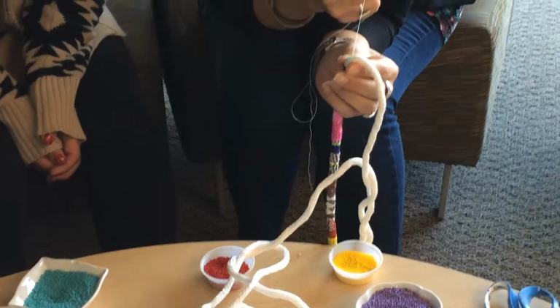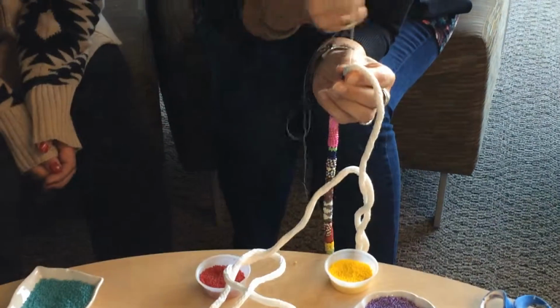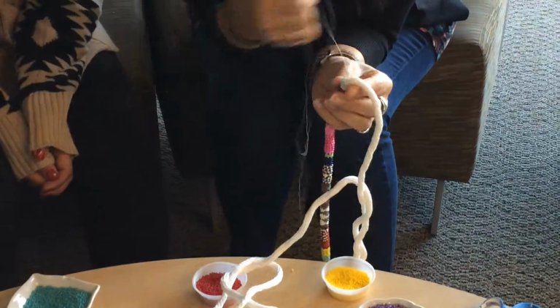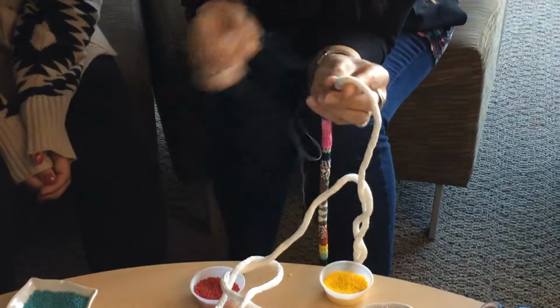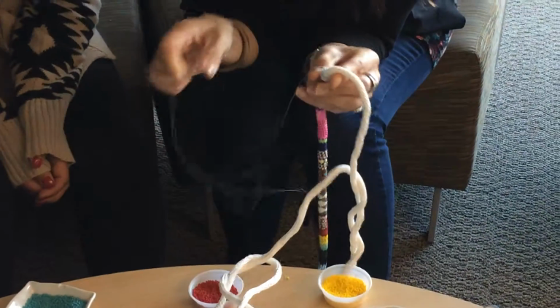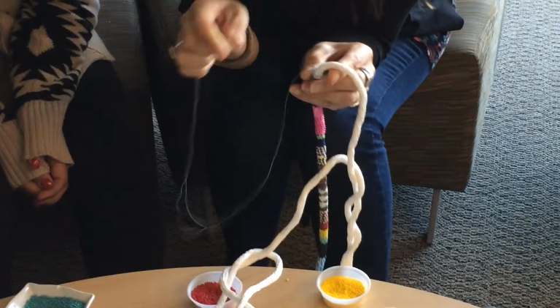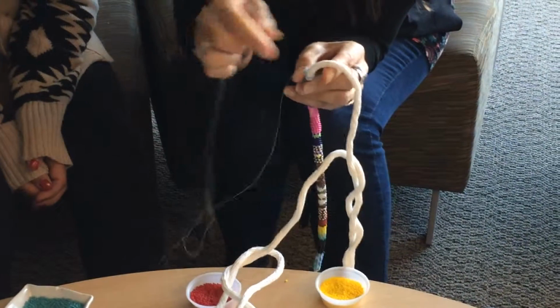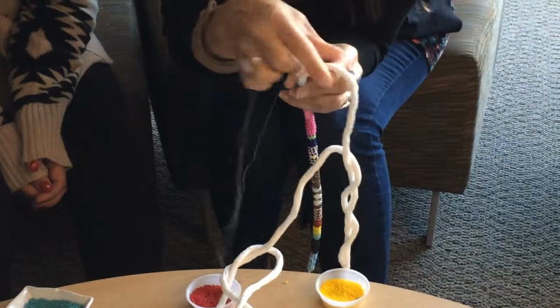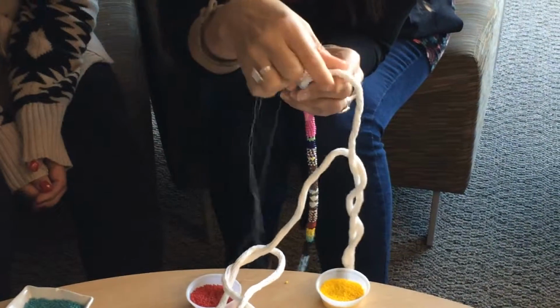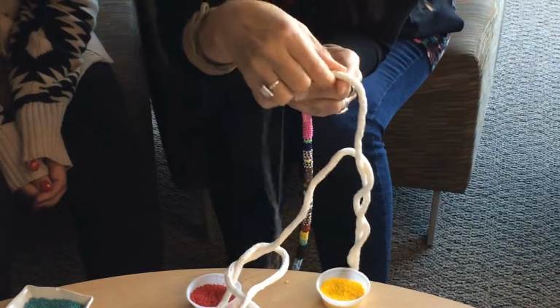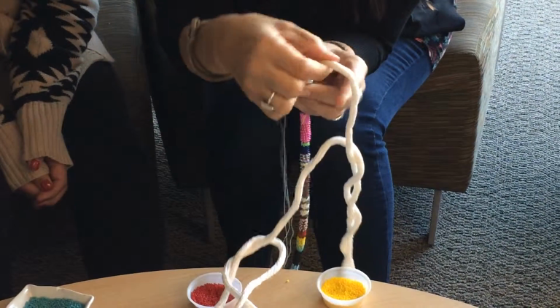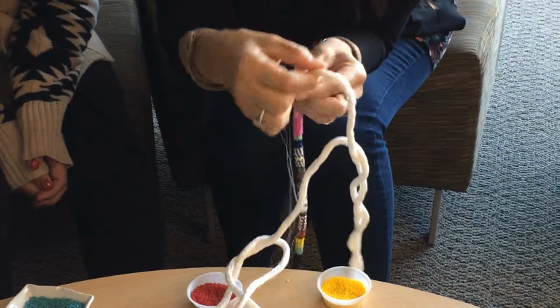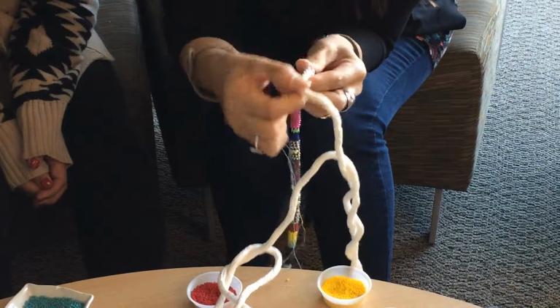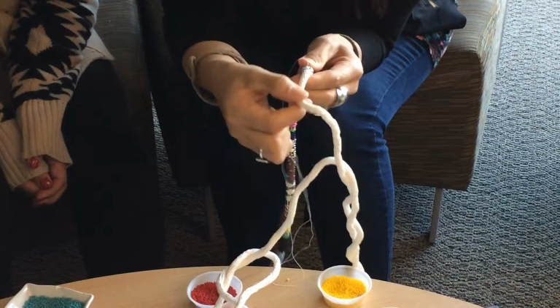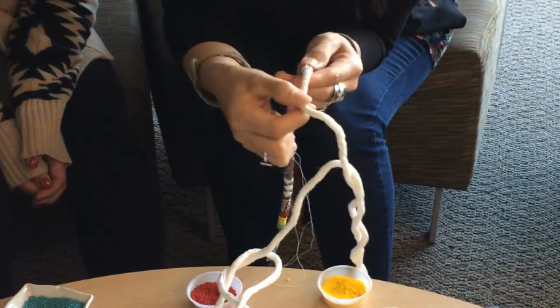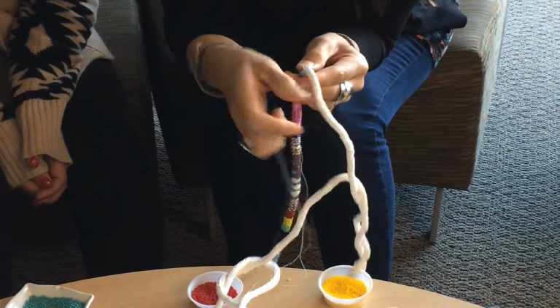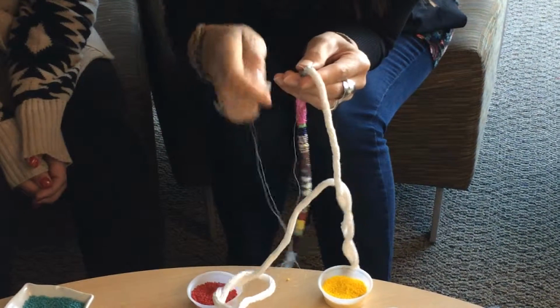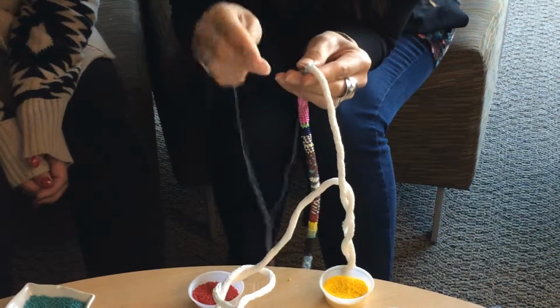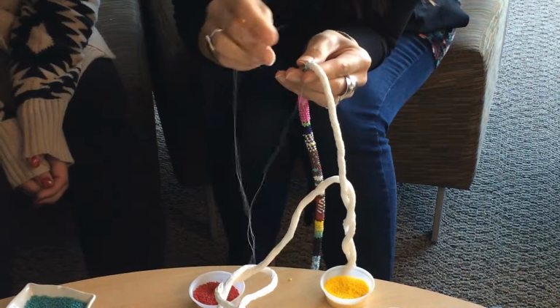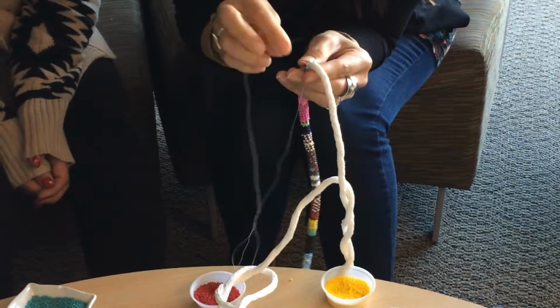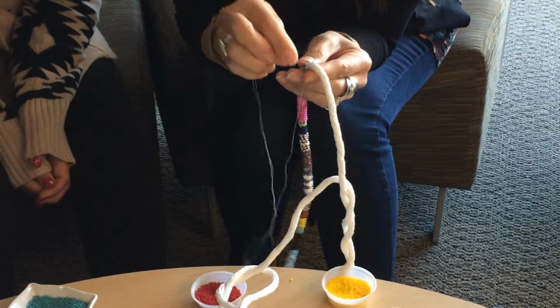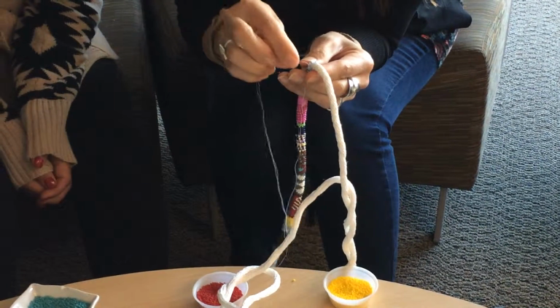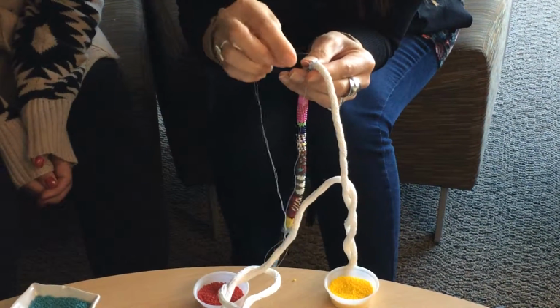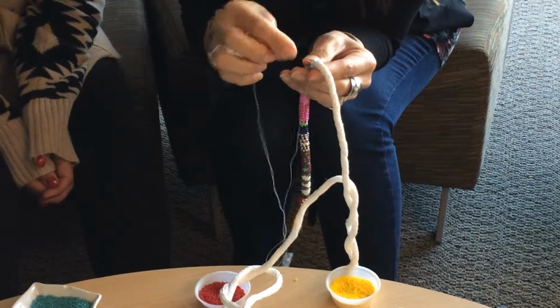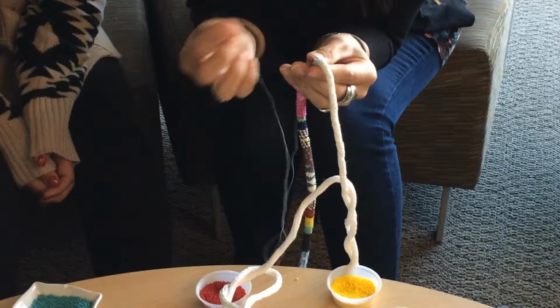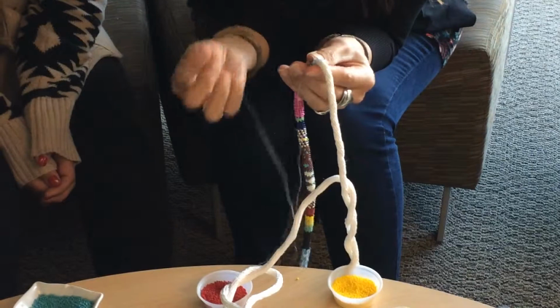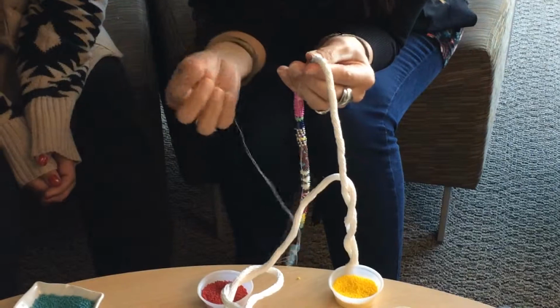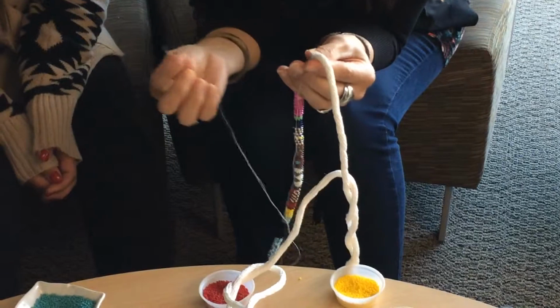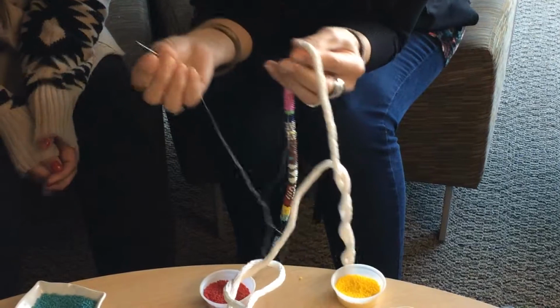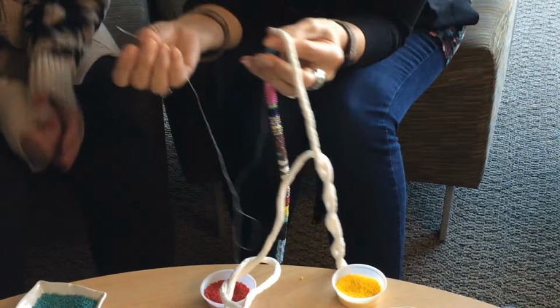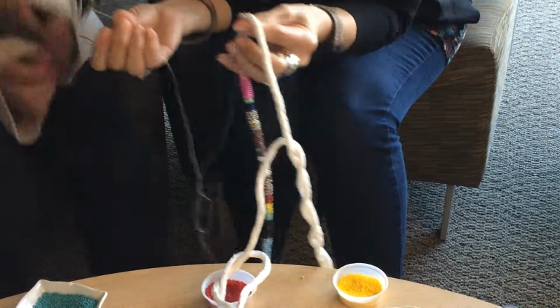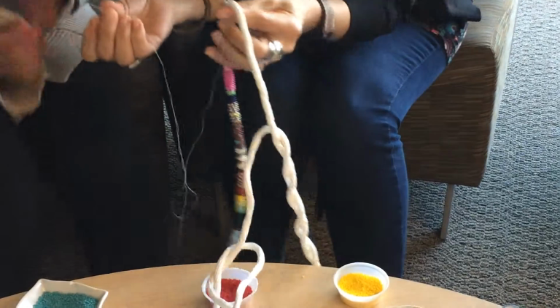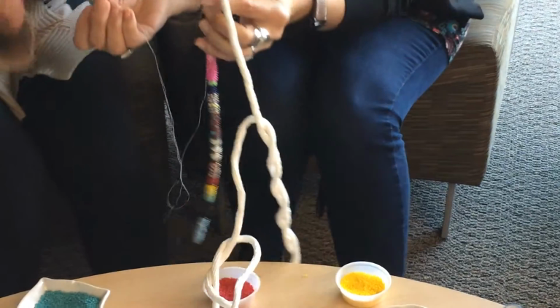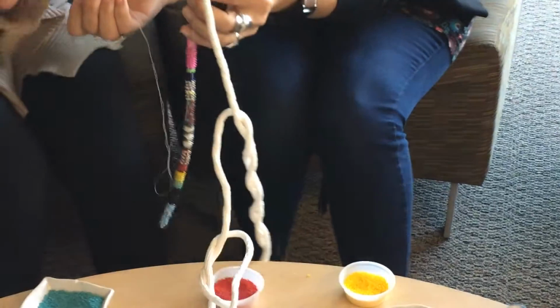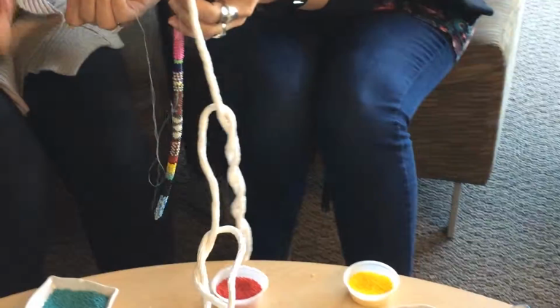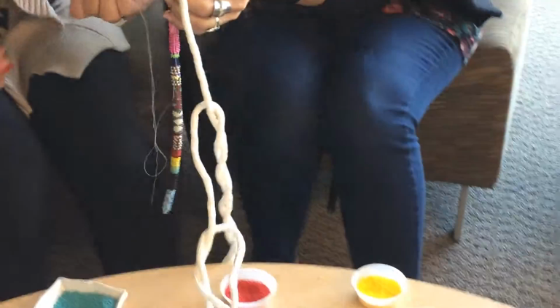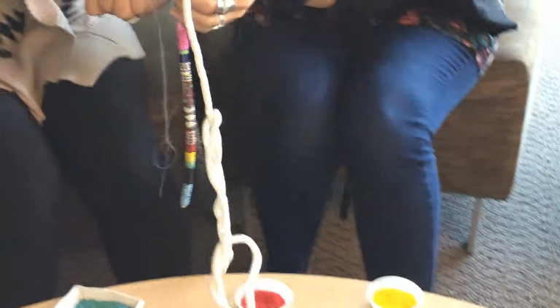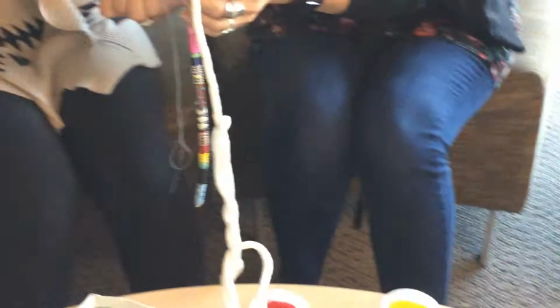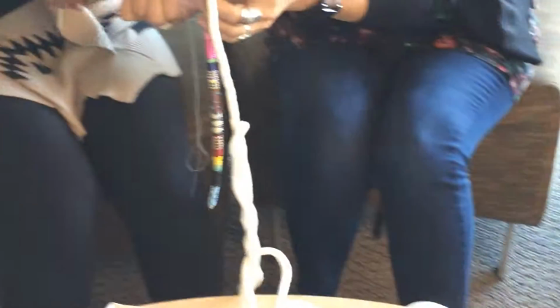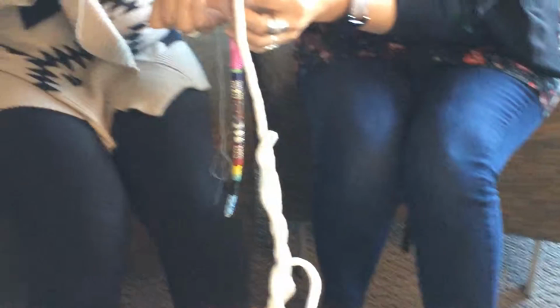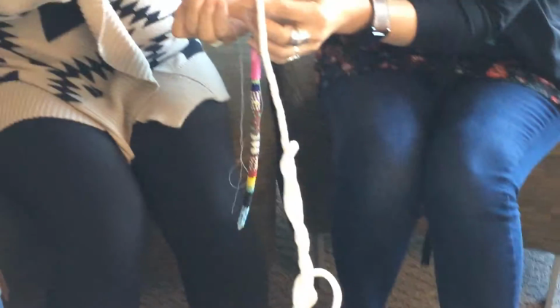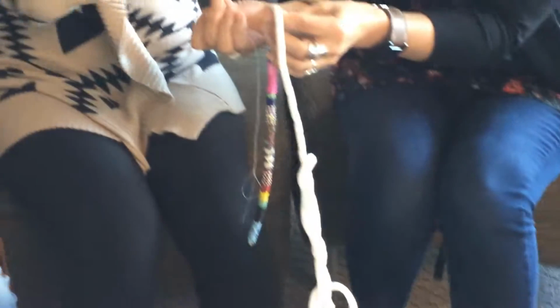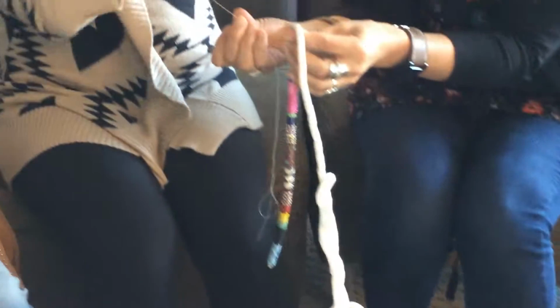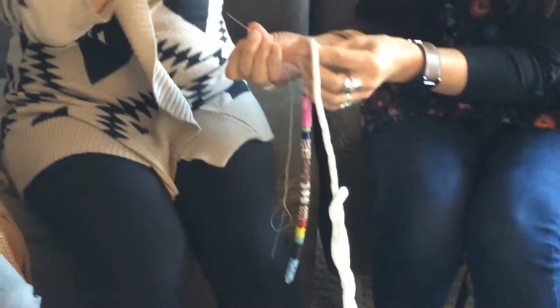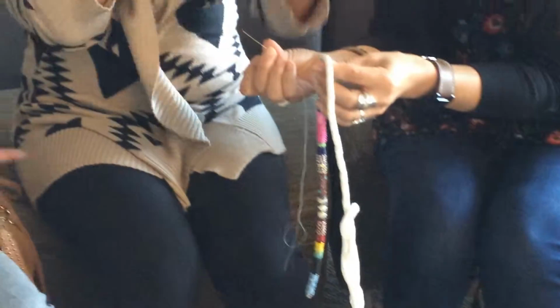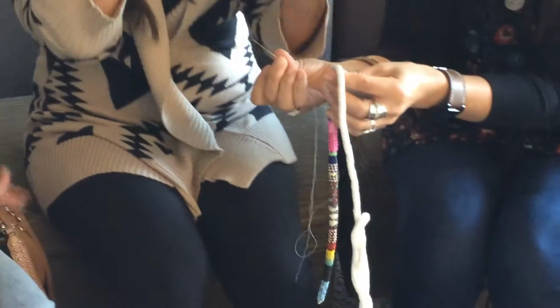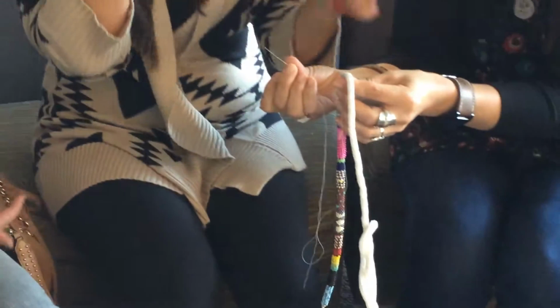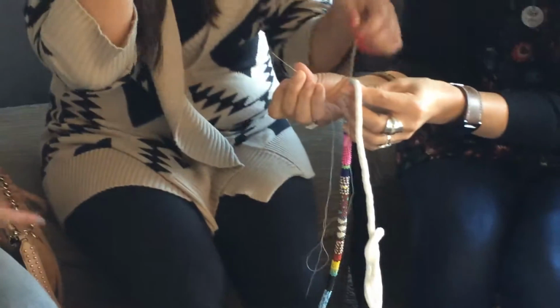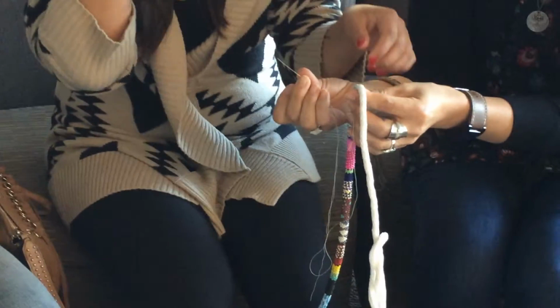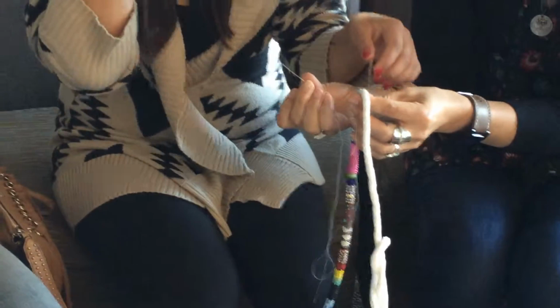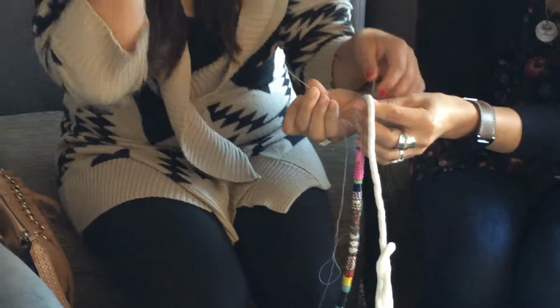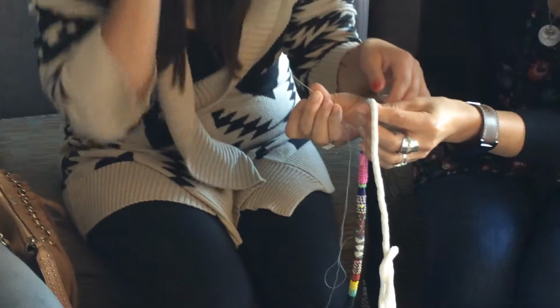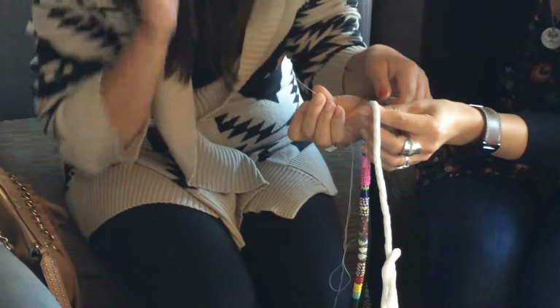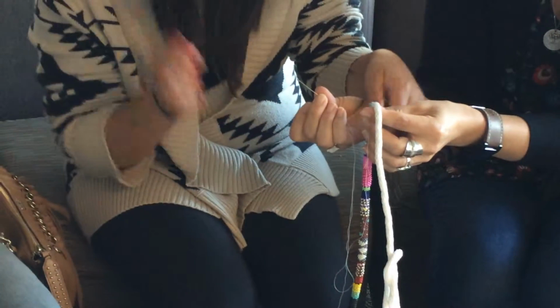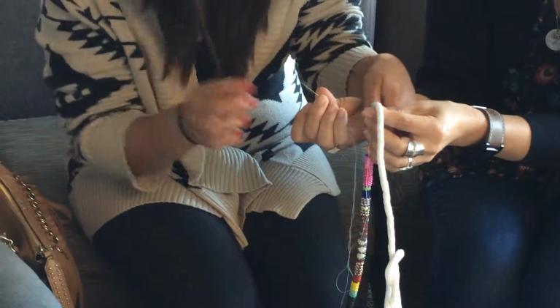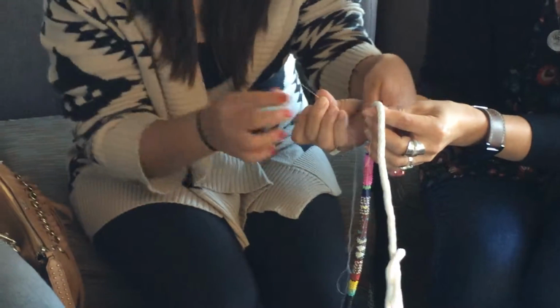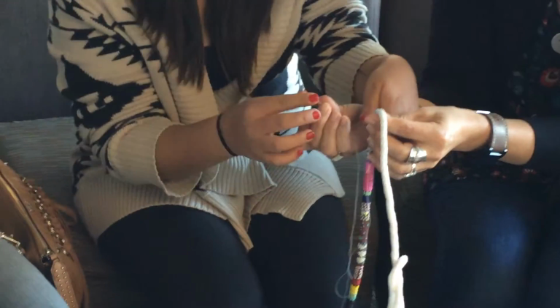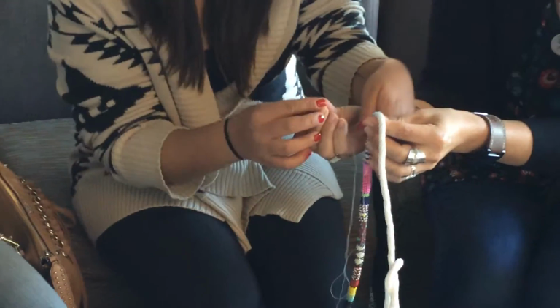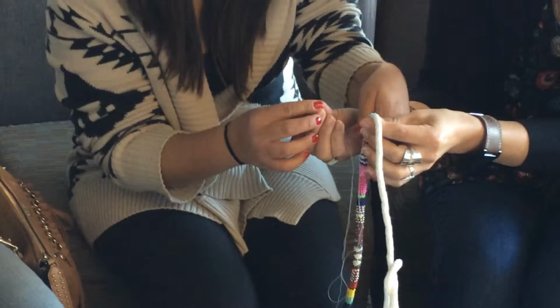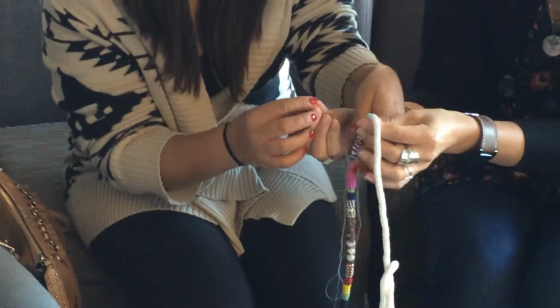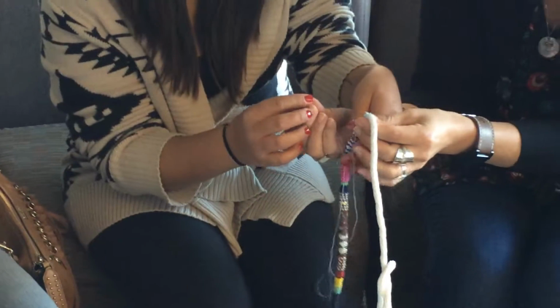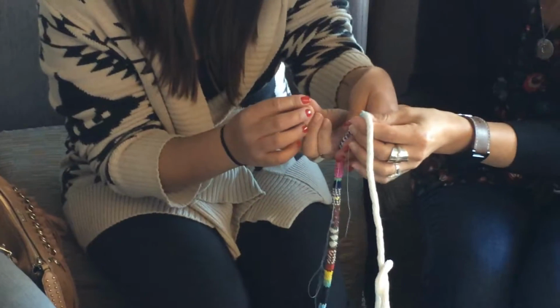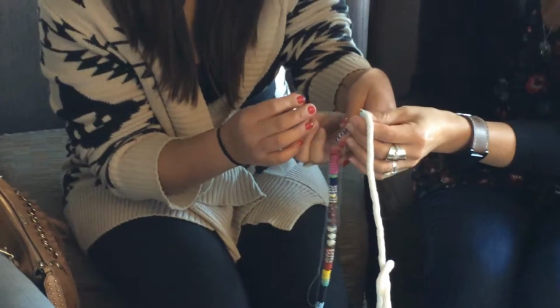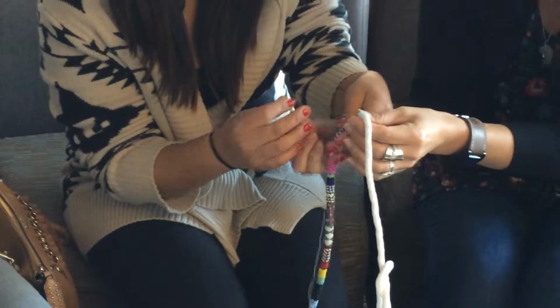And then you start adding your beads and go through the next turquoise. So this is where you could pick up a different color? Yeah, if you want.